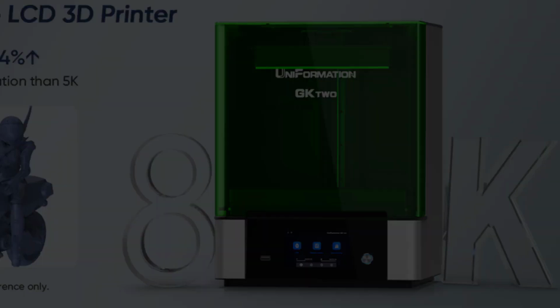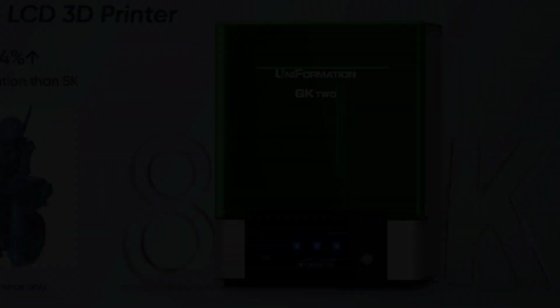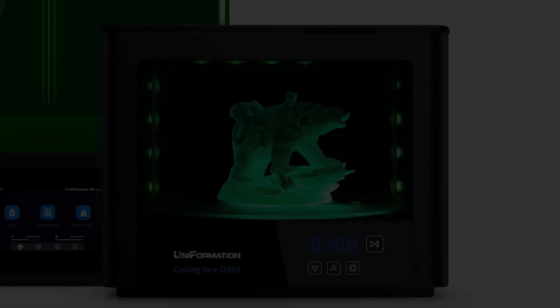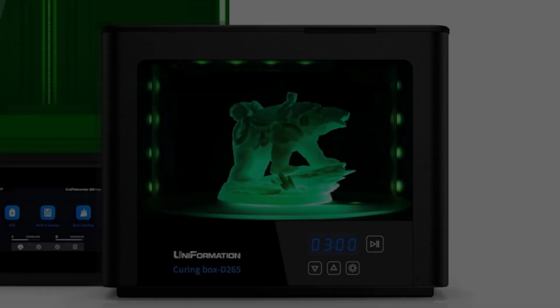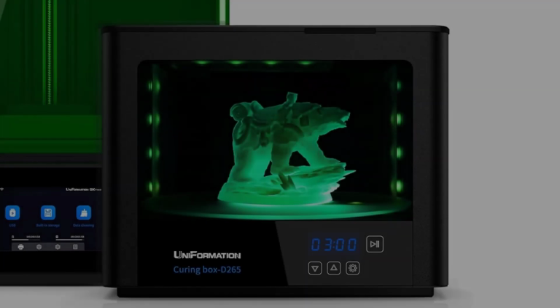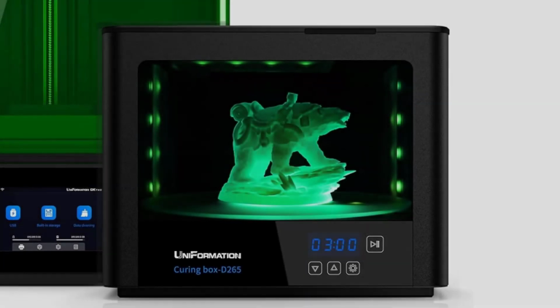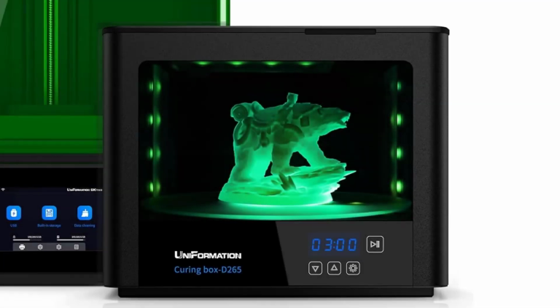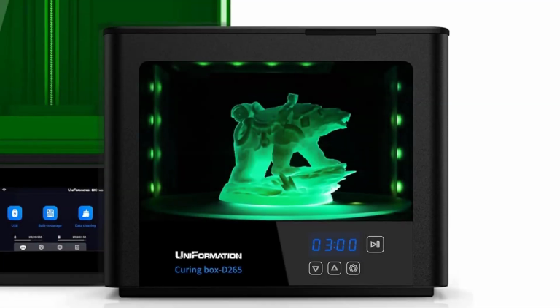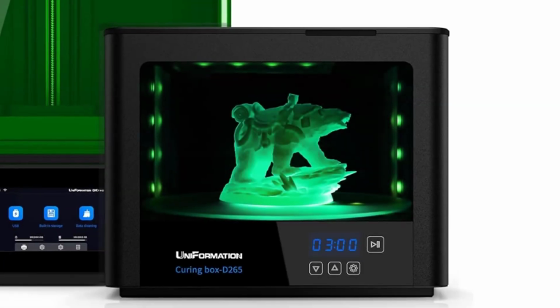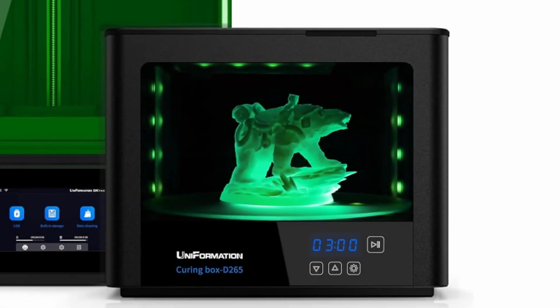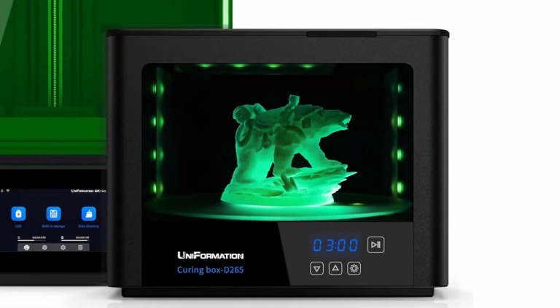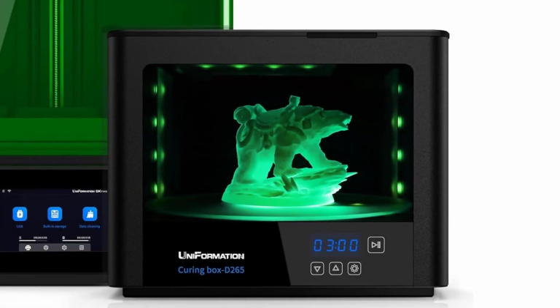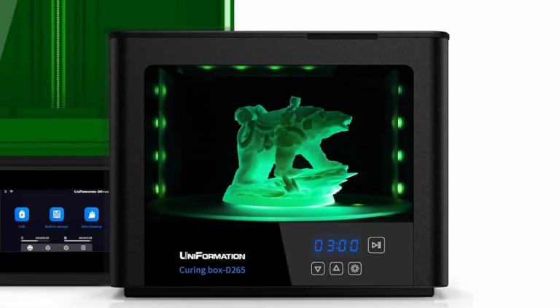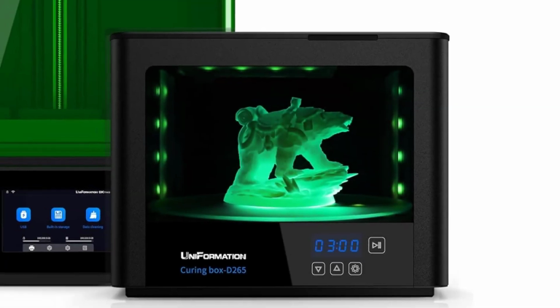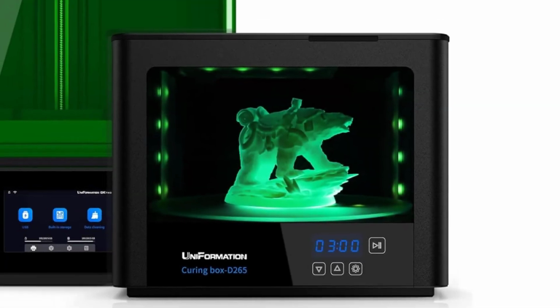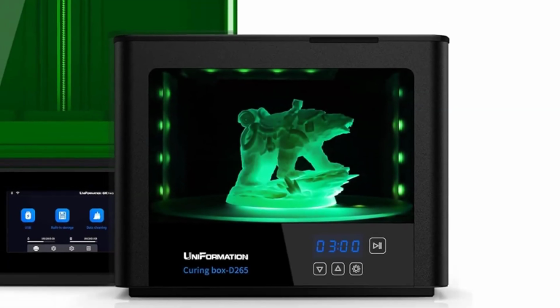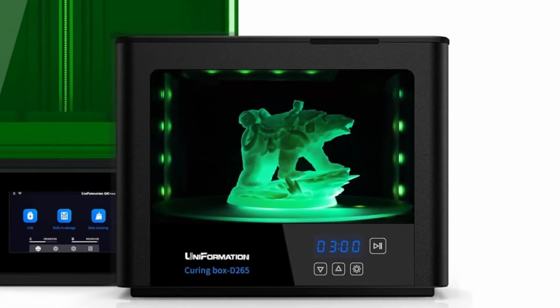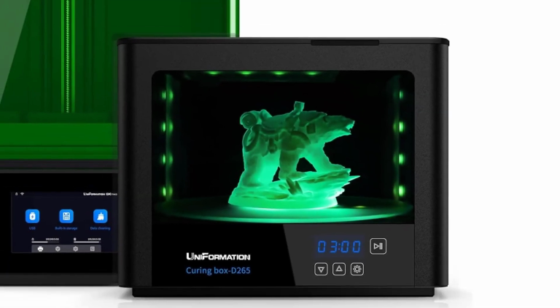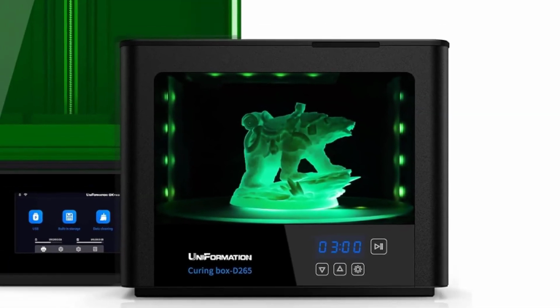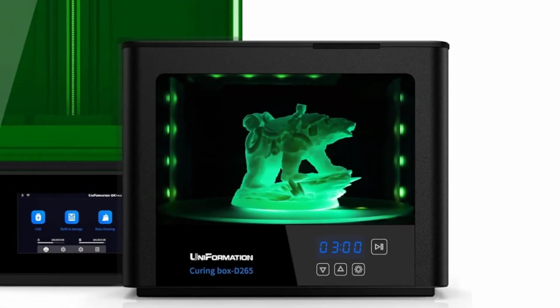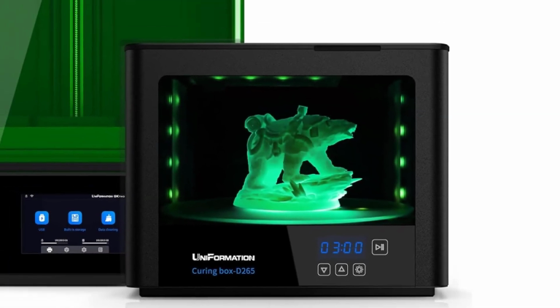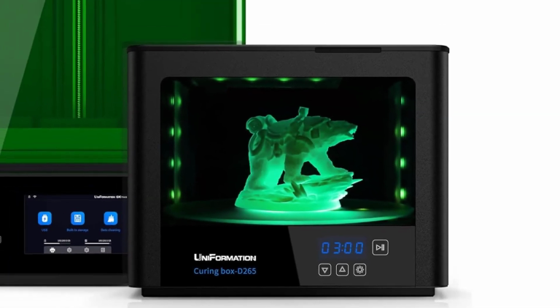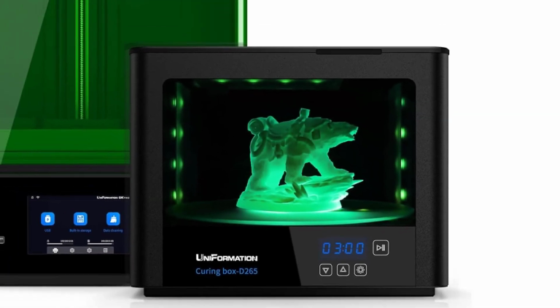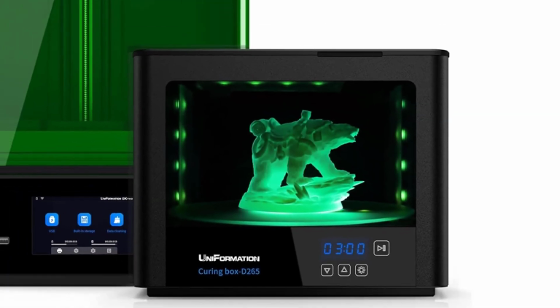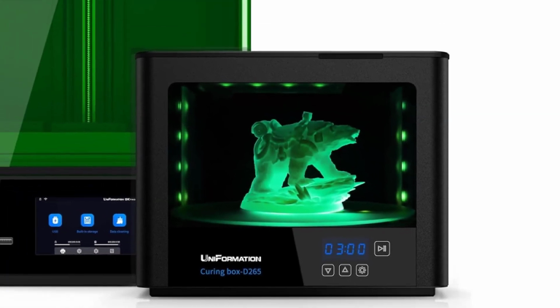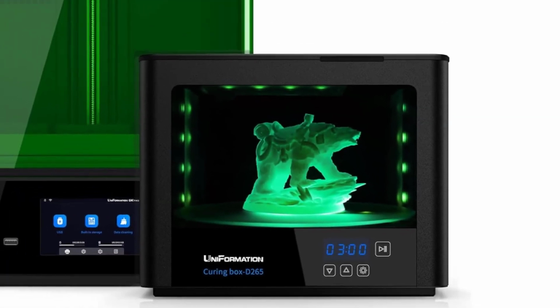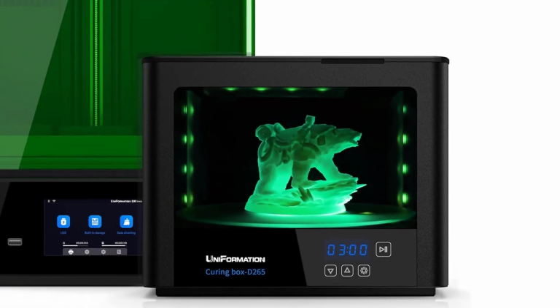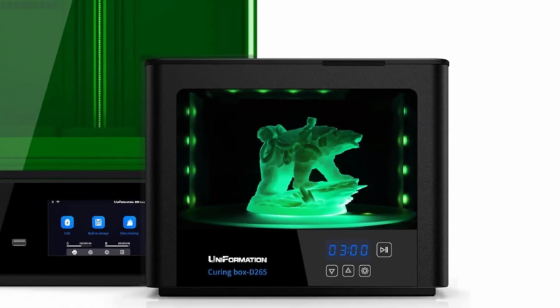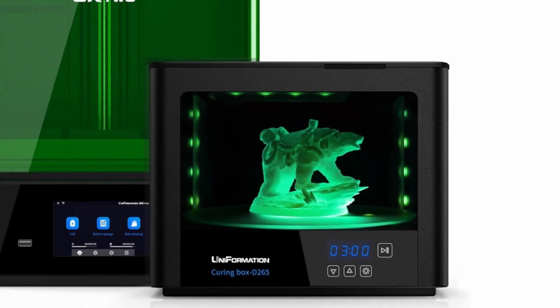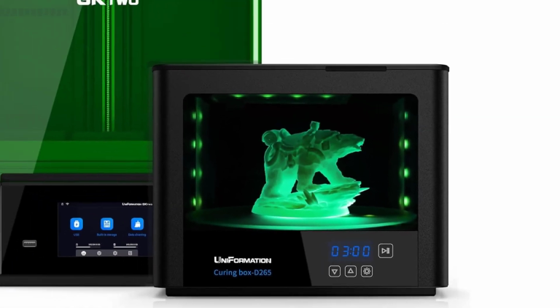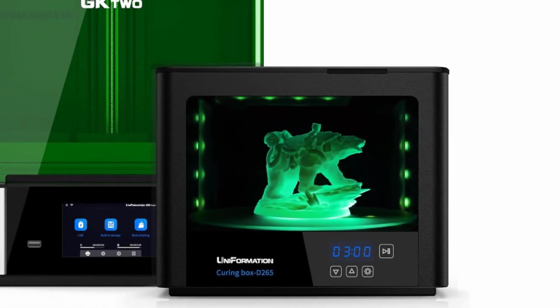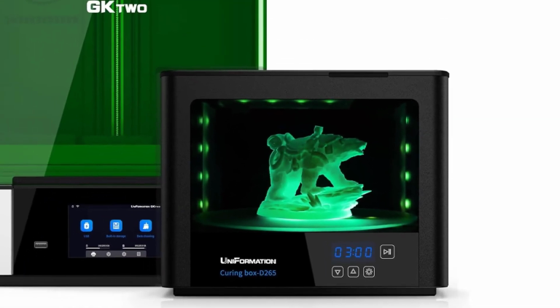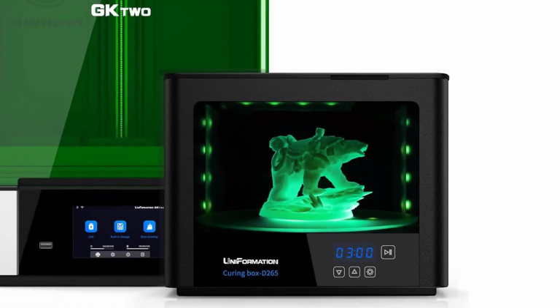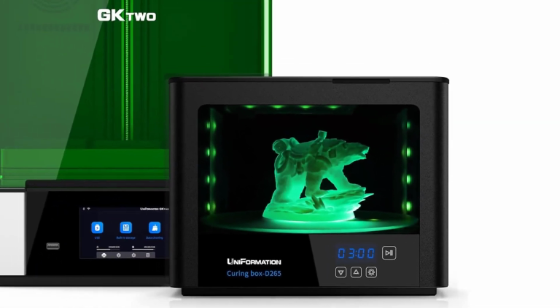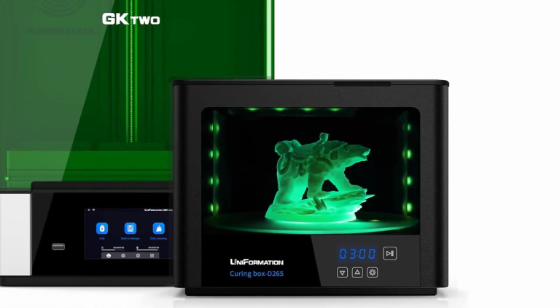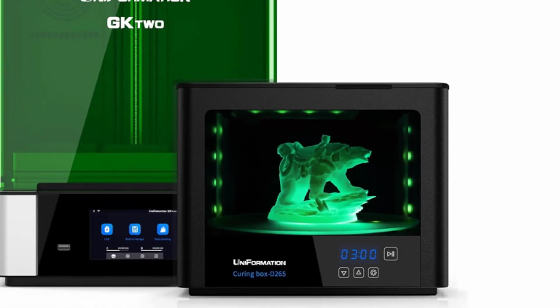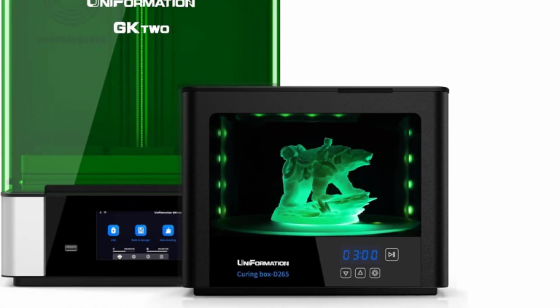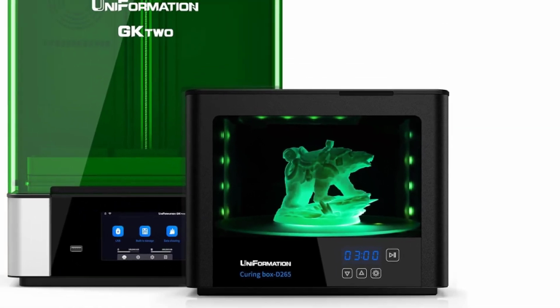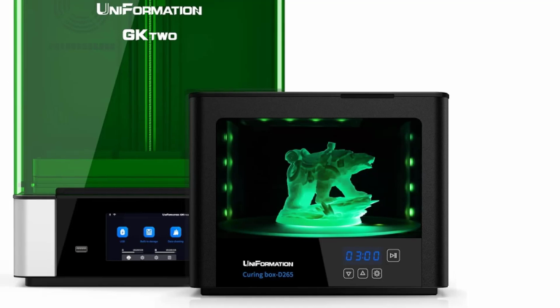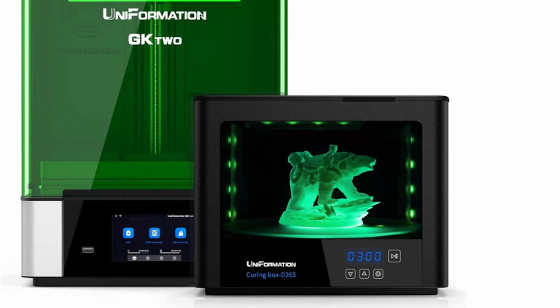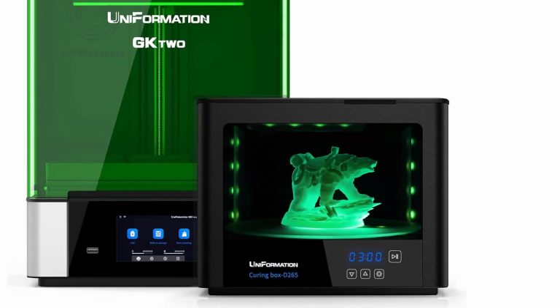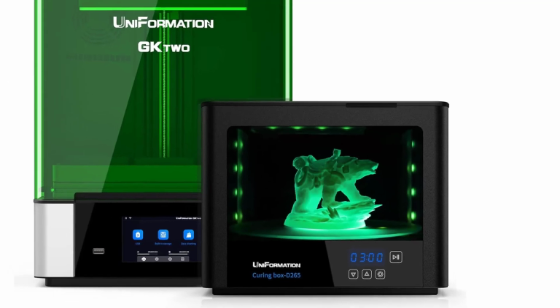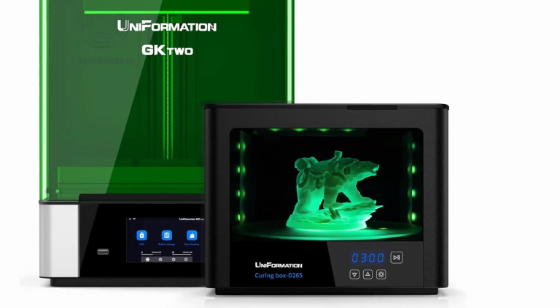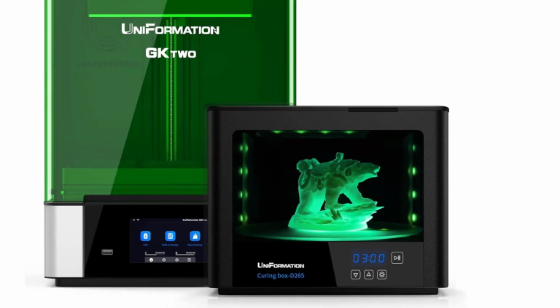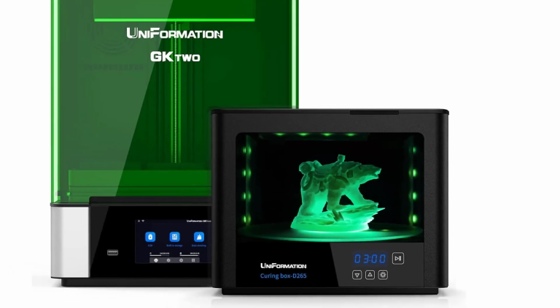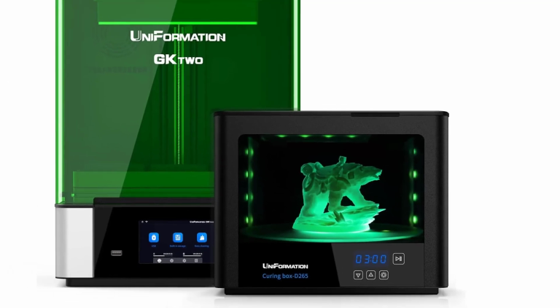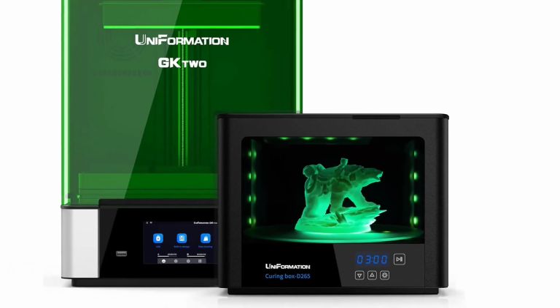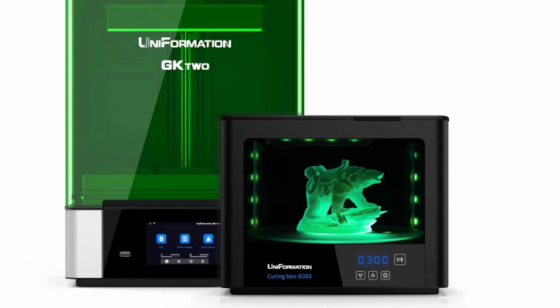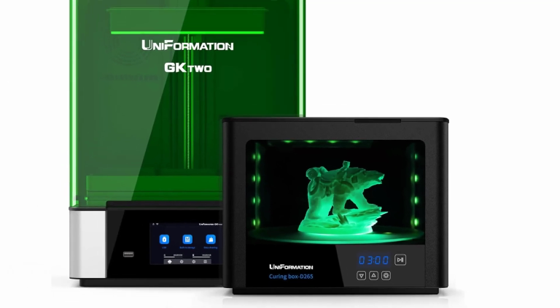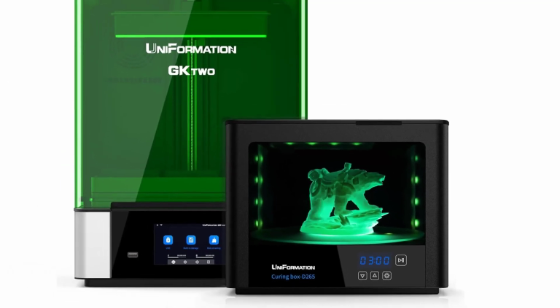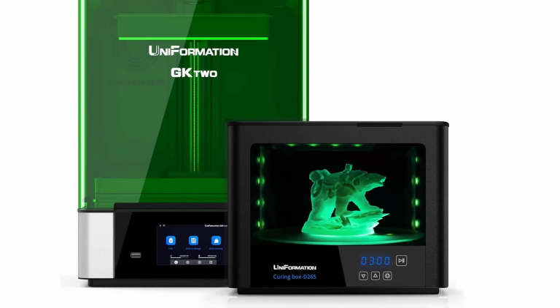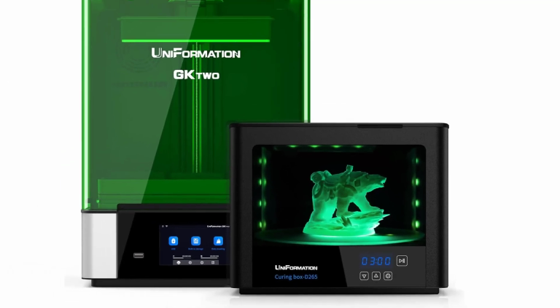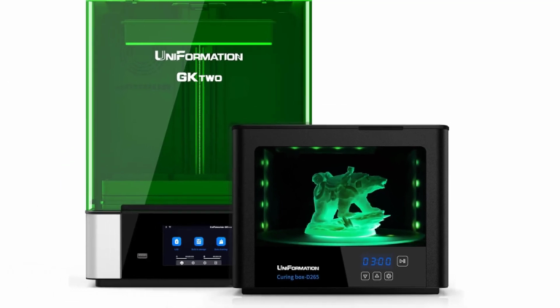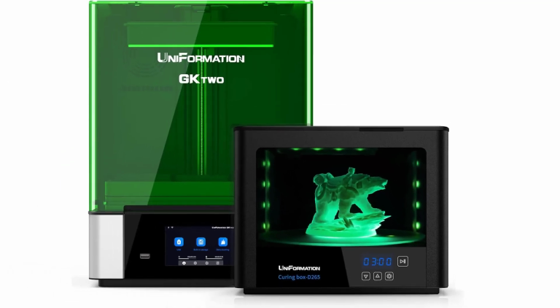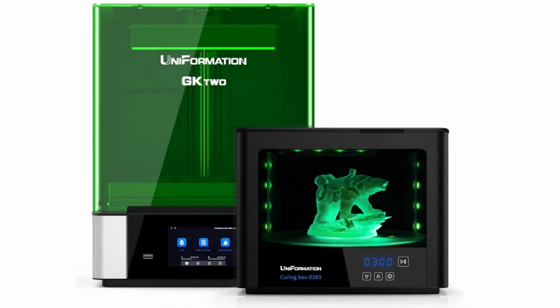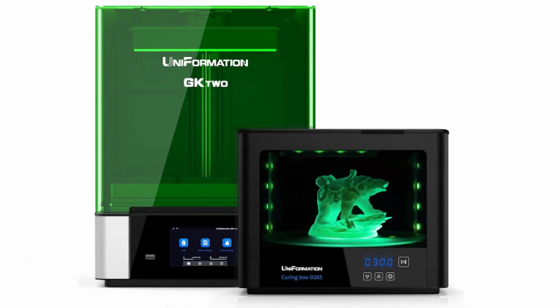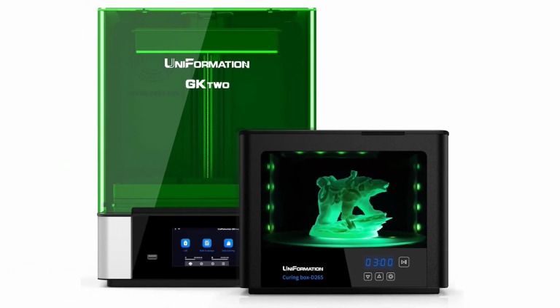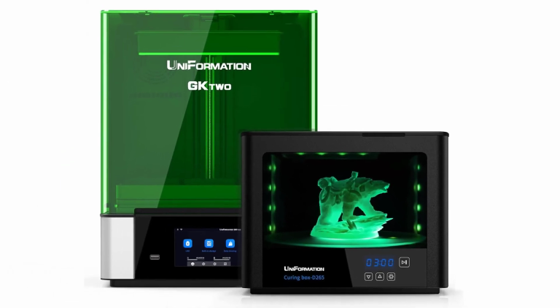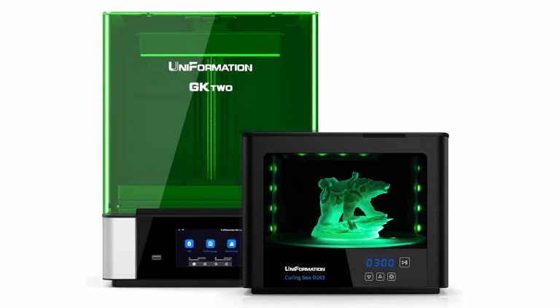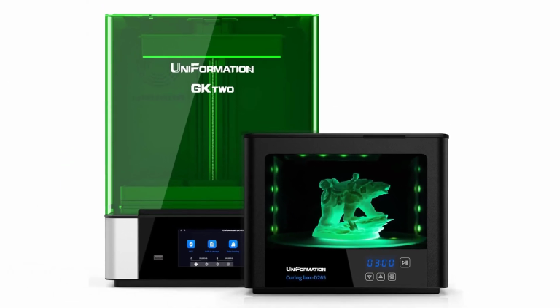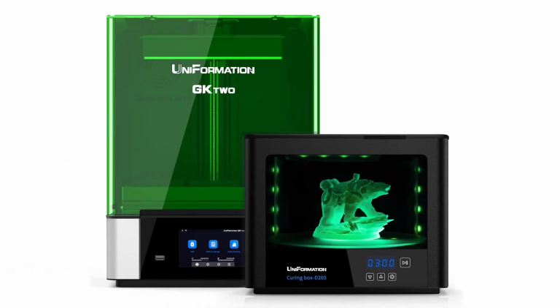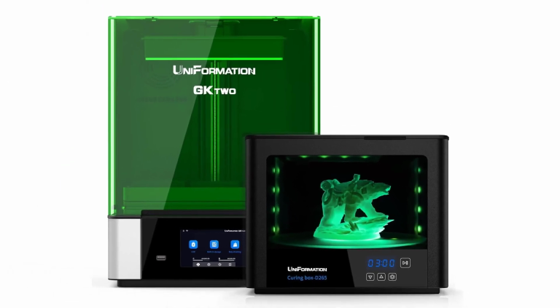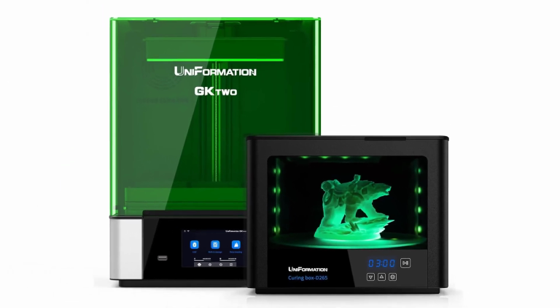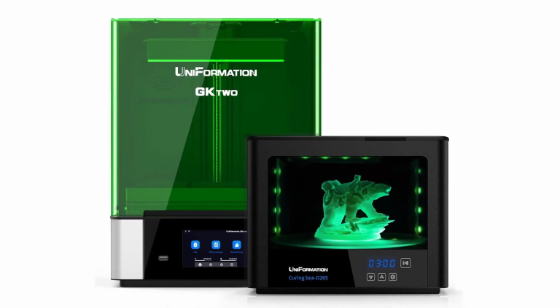Caring design: the 8K resin printer features a flip-up cover and quick-release design, saving your space and time, all making 3D printing simple and convenient.